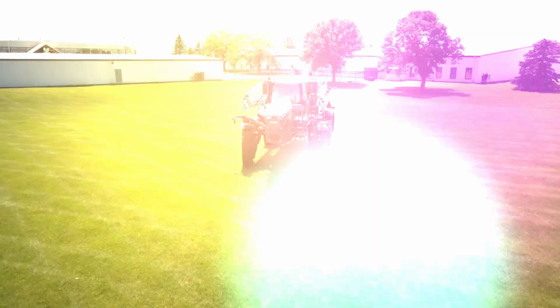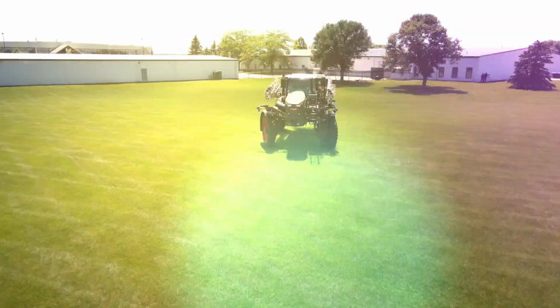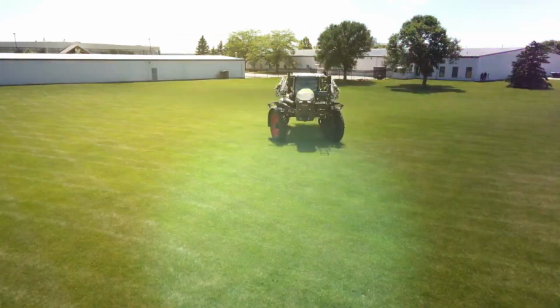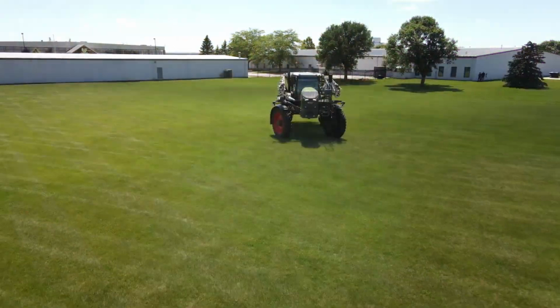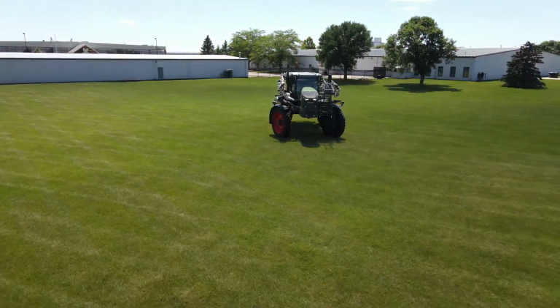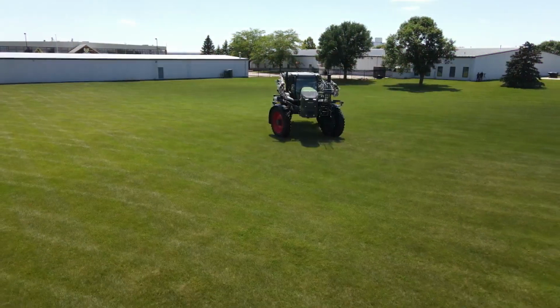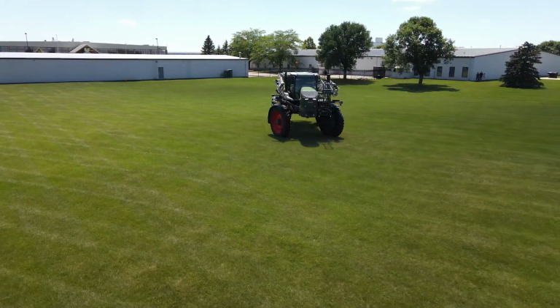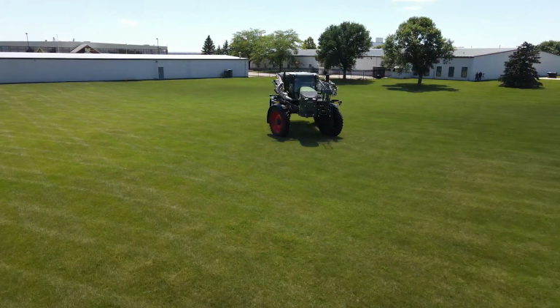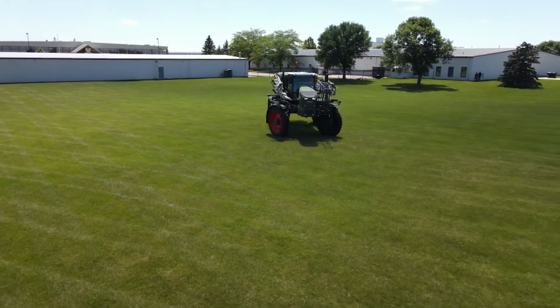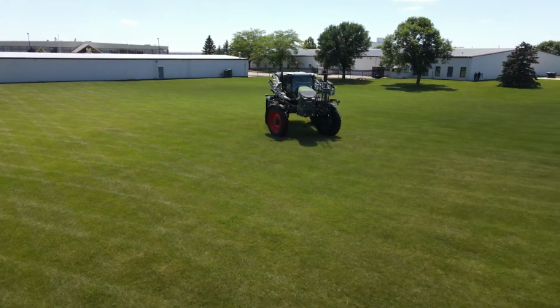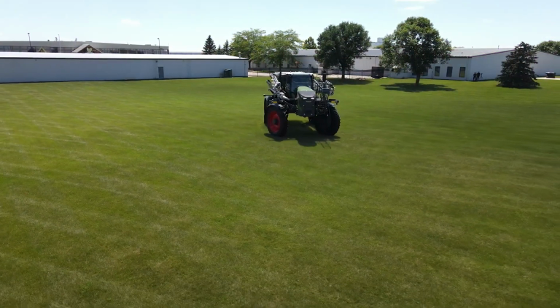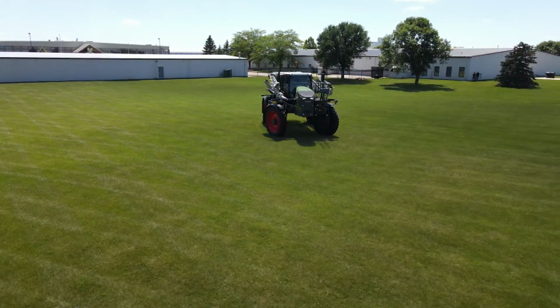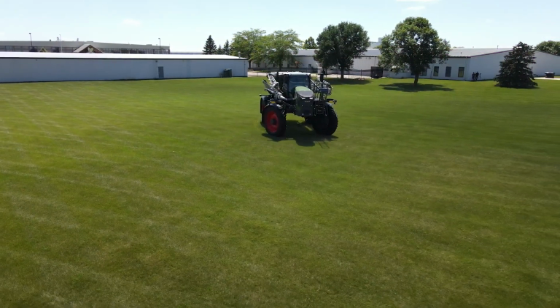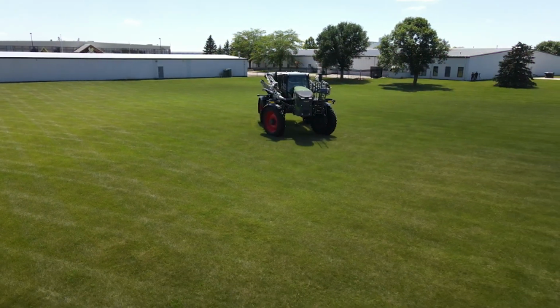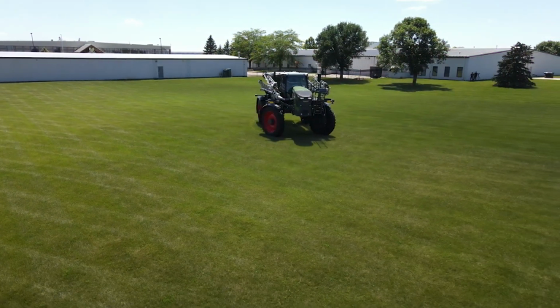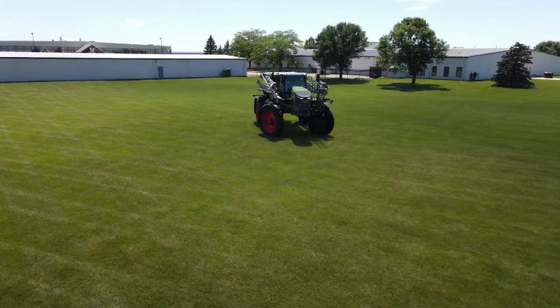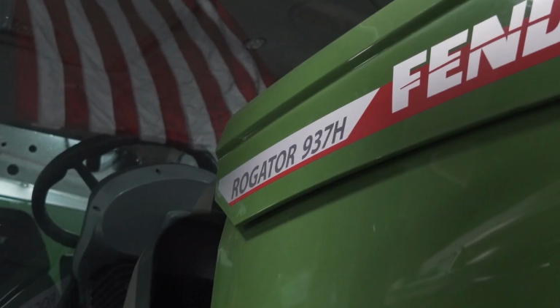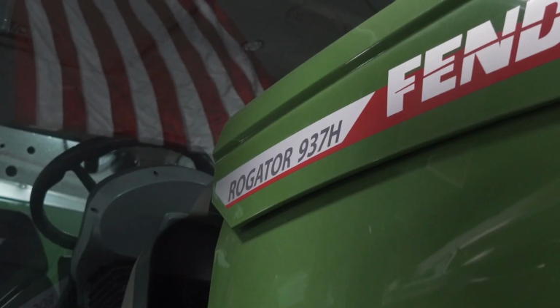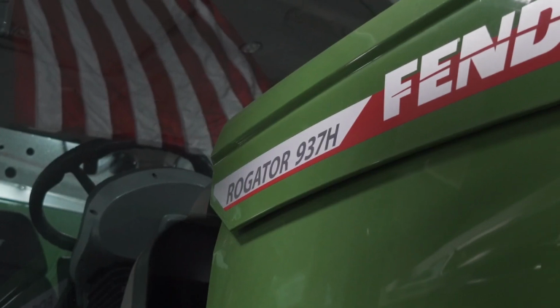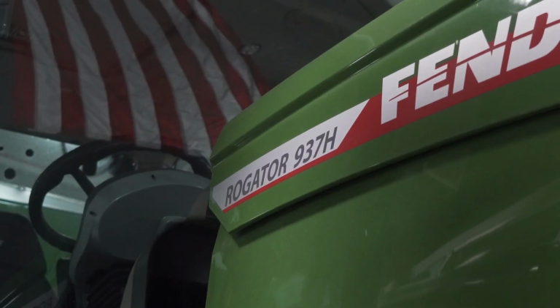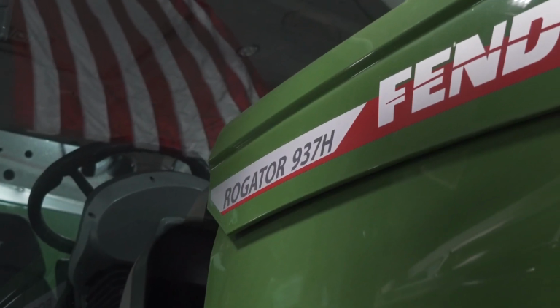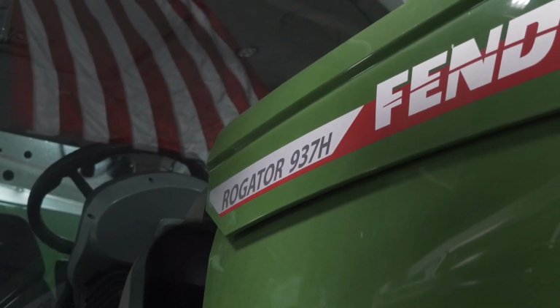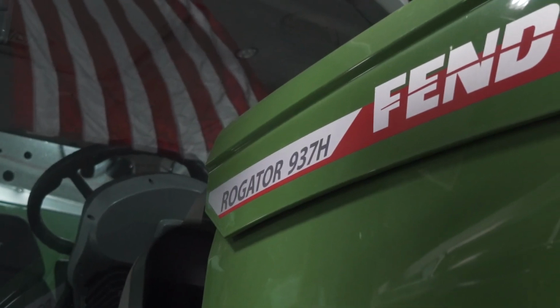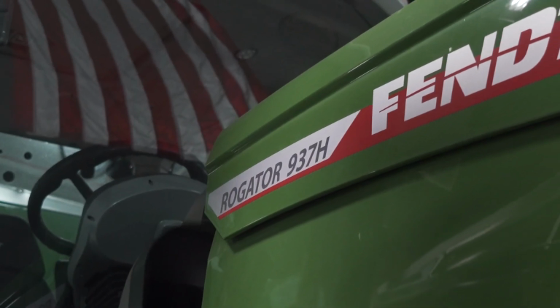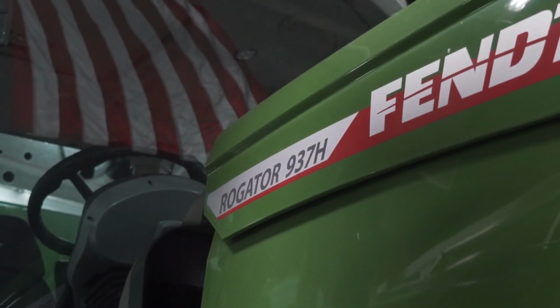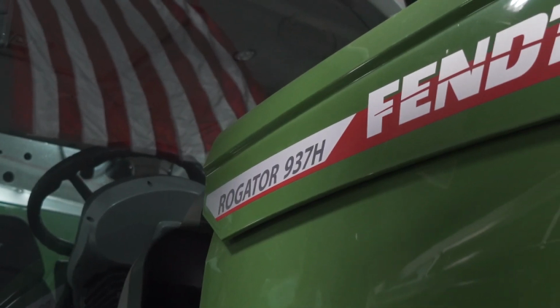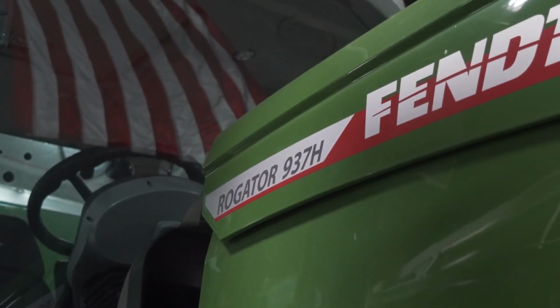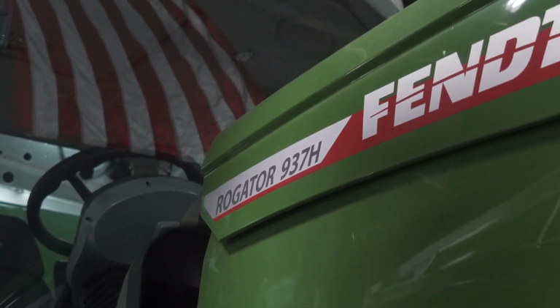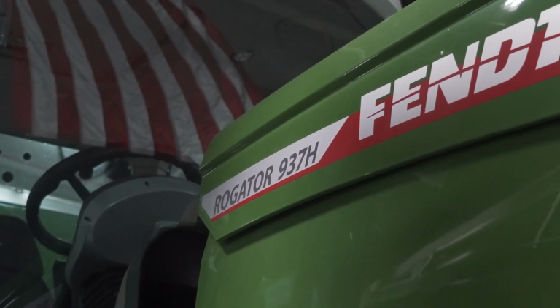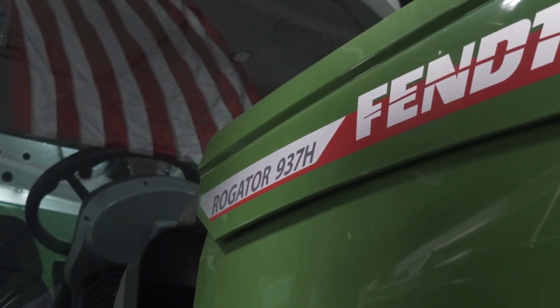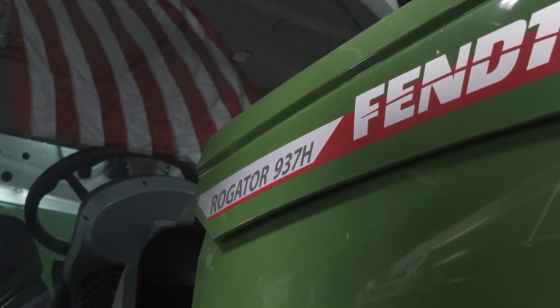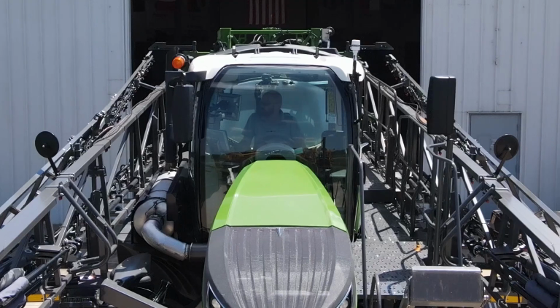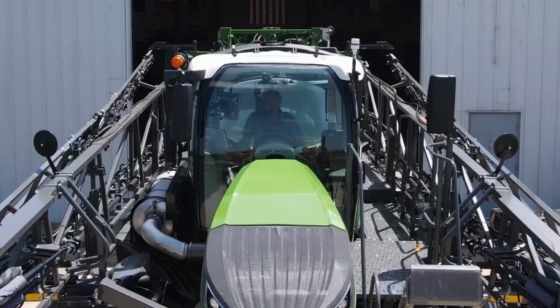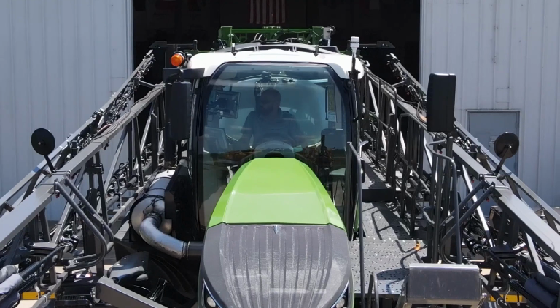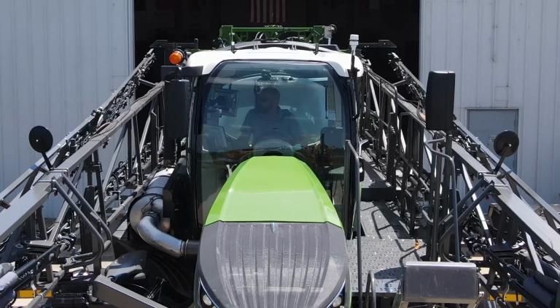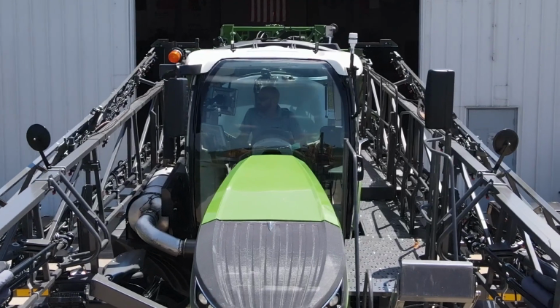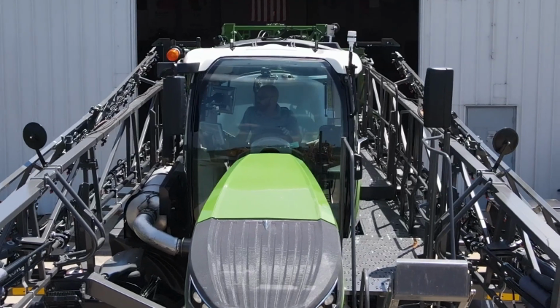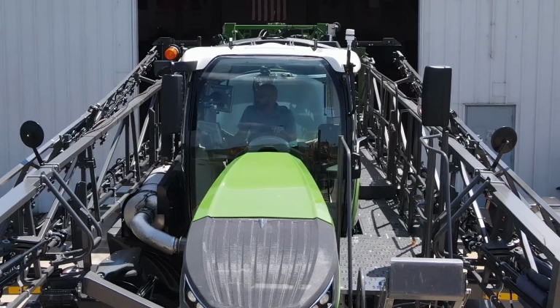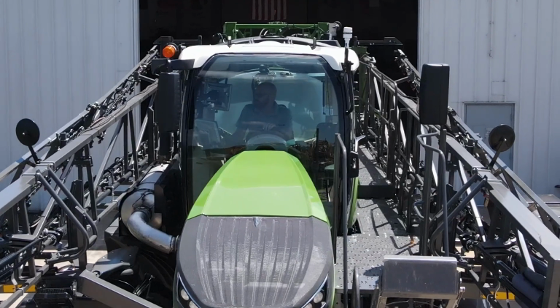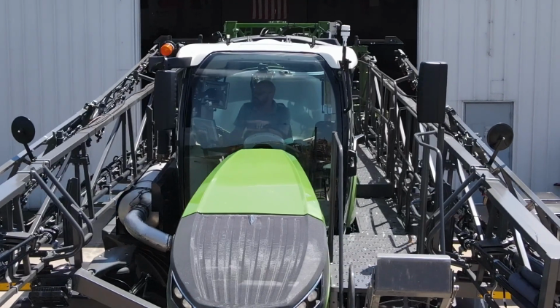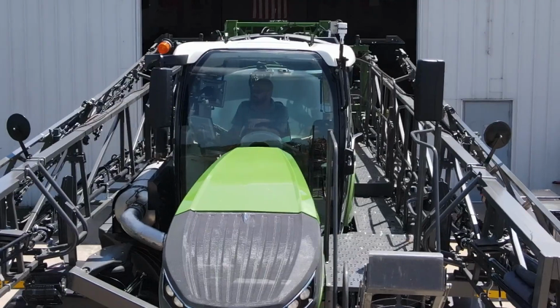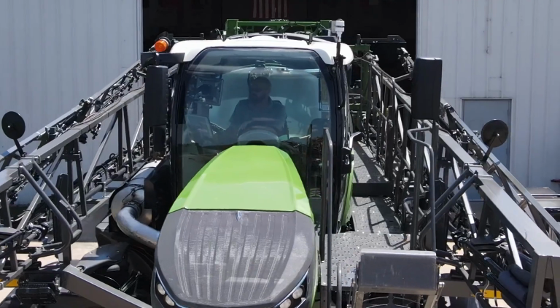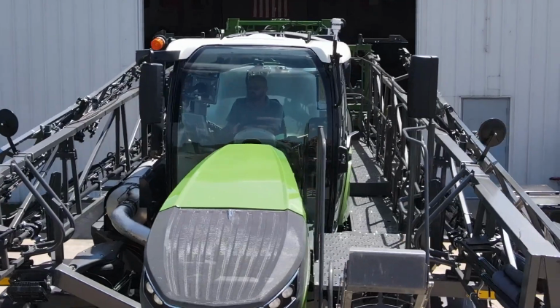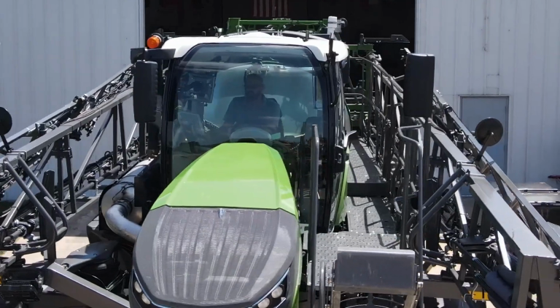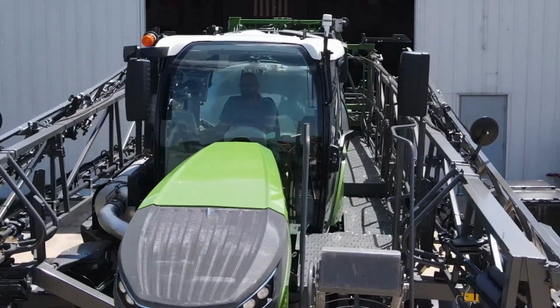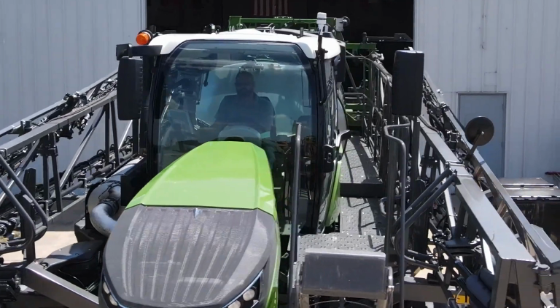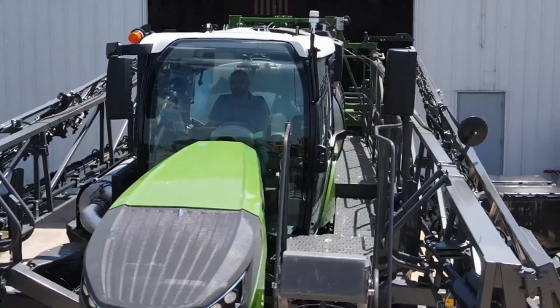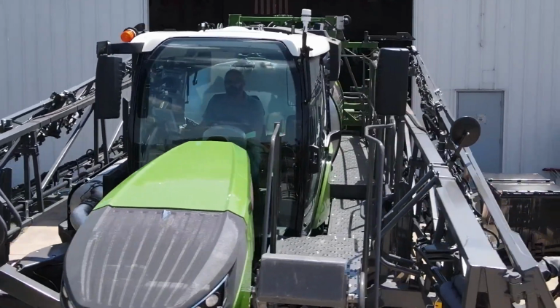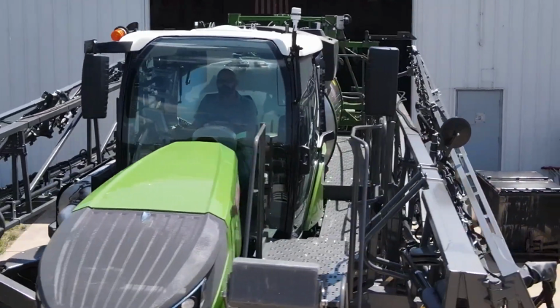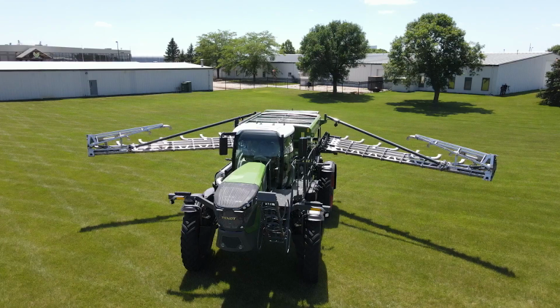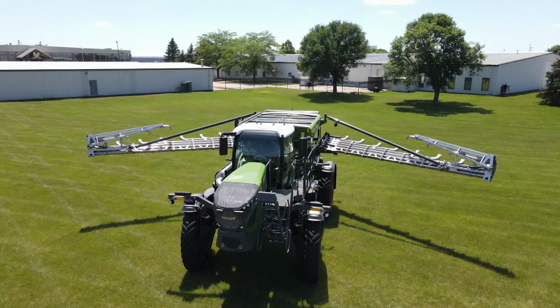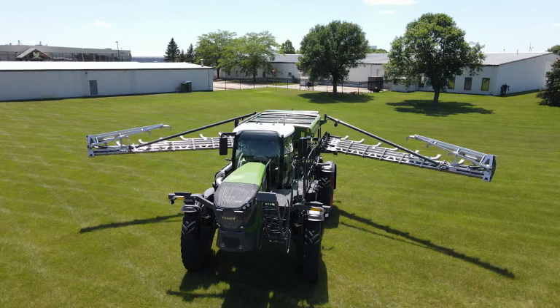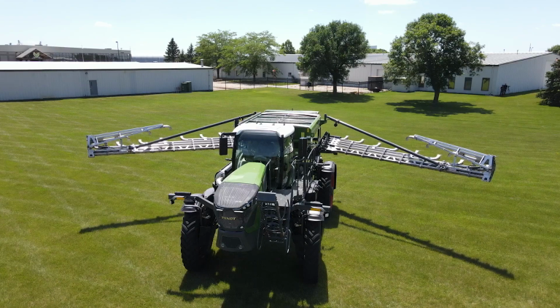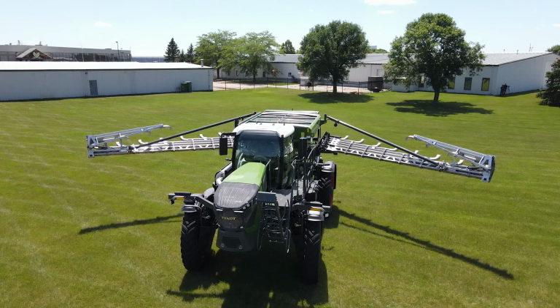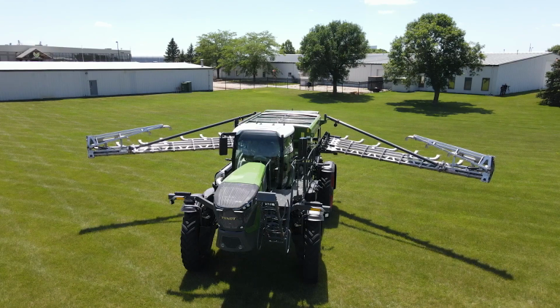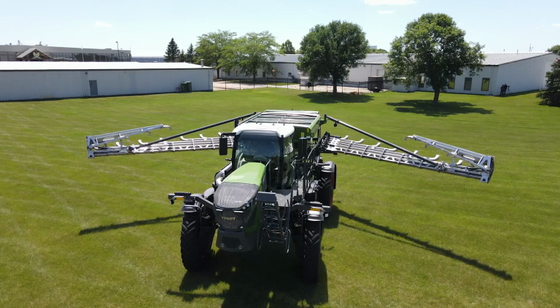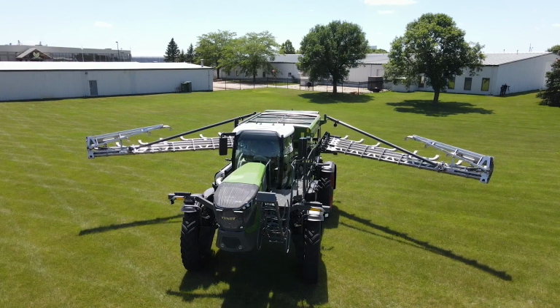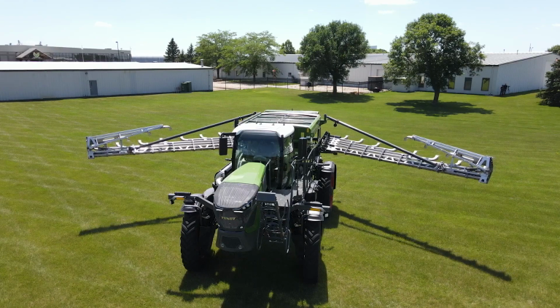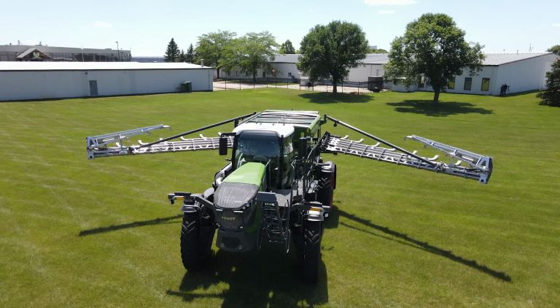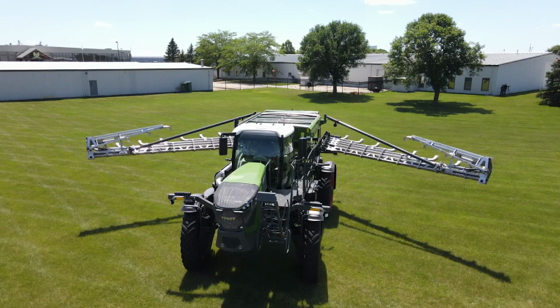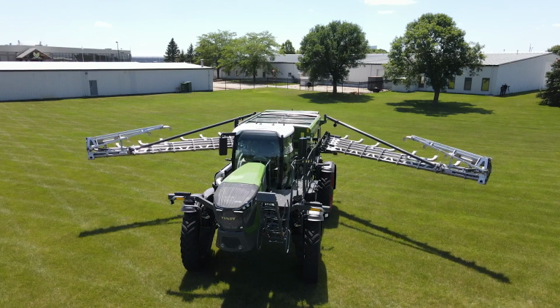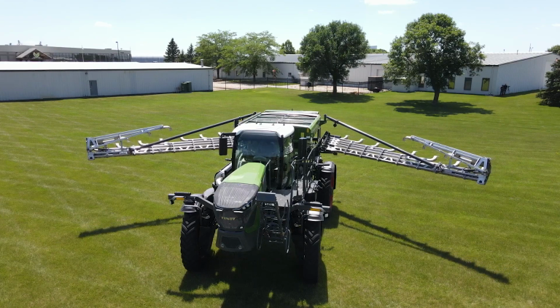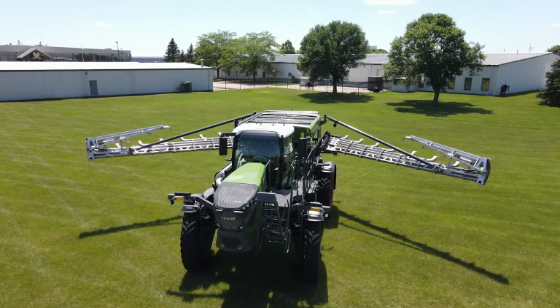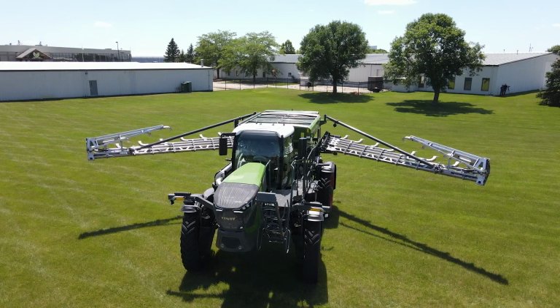The Rogator we are working with today is a Fendt 937H. However, the steps we will go through will work for any combo ready chassis.